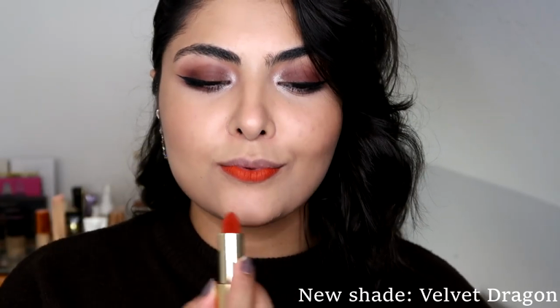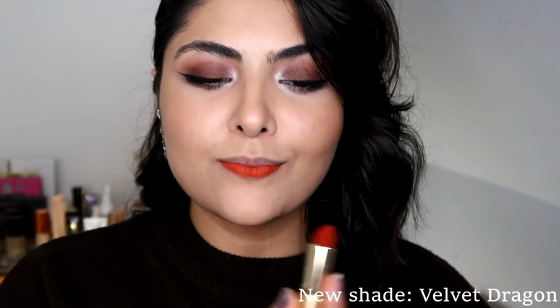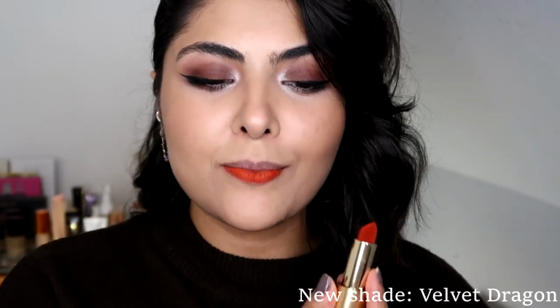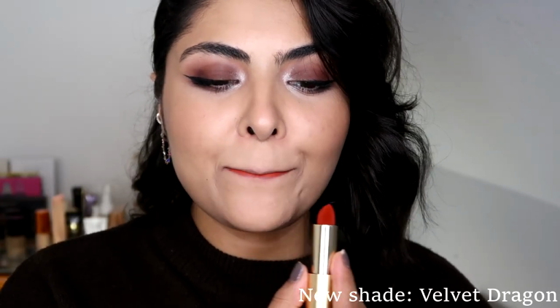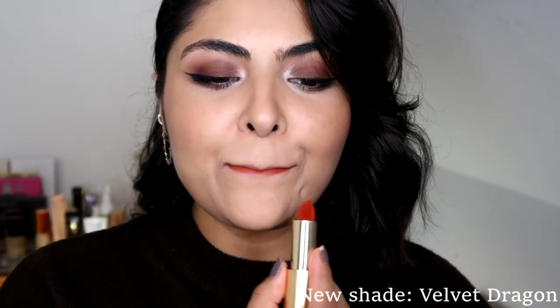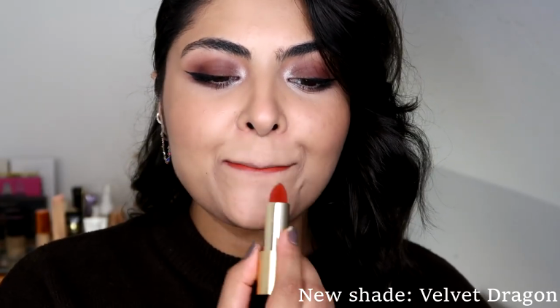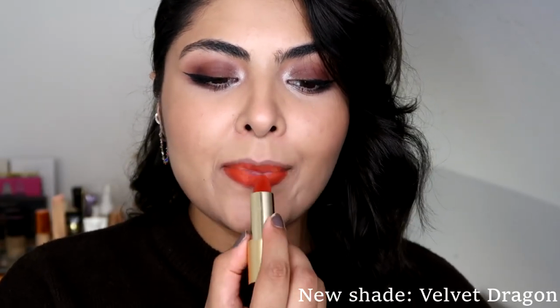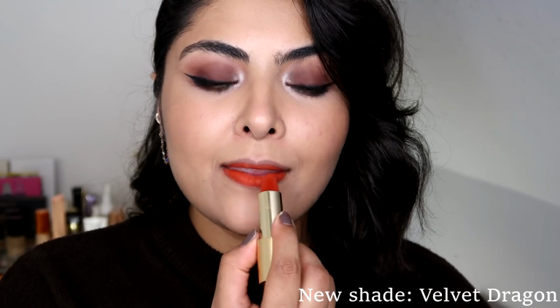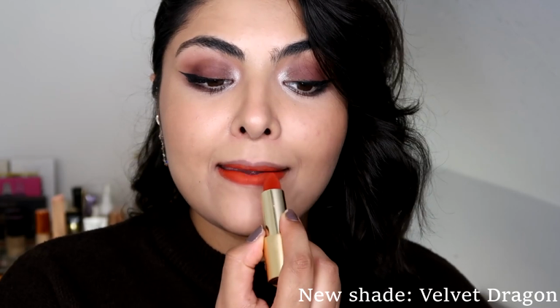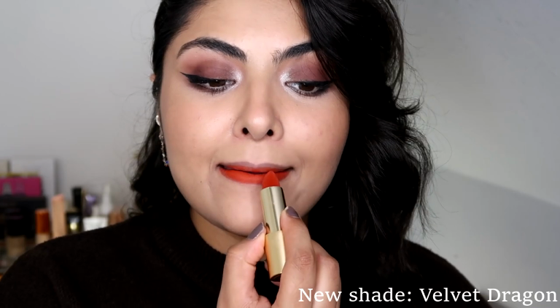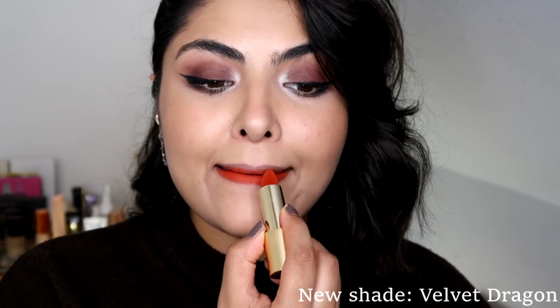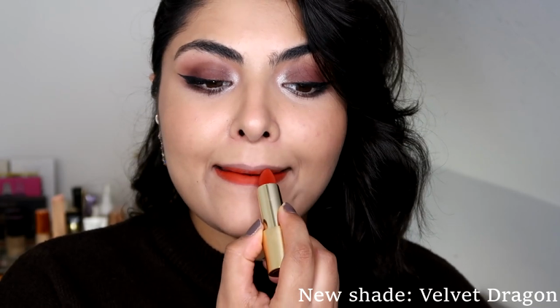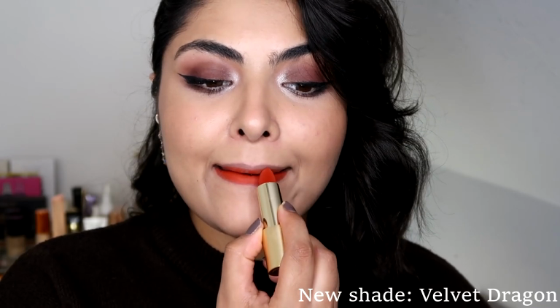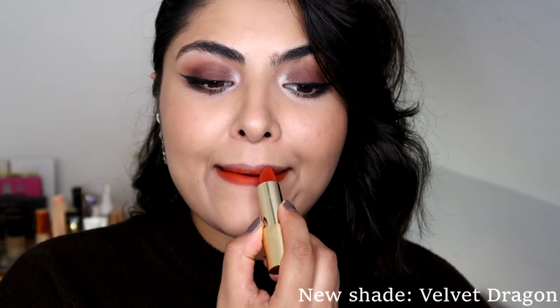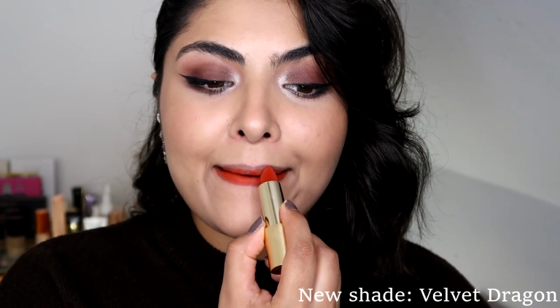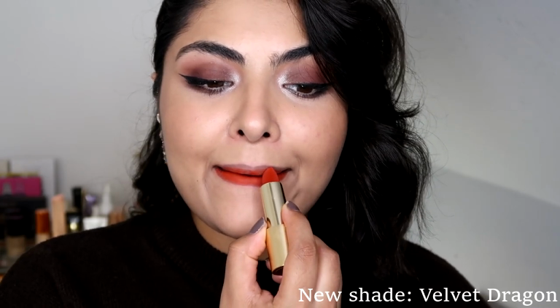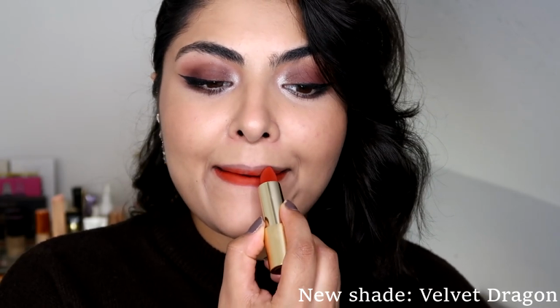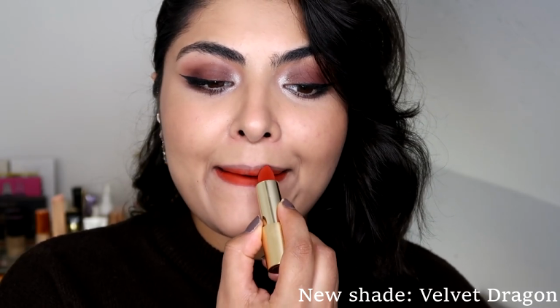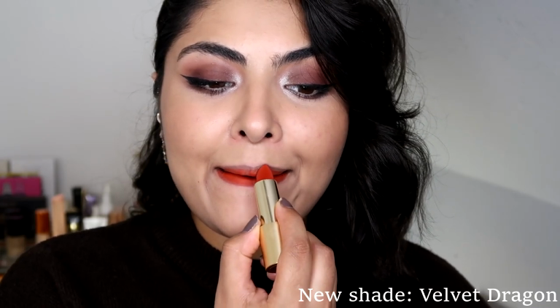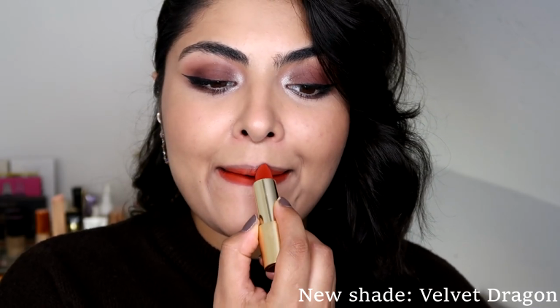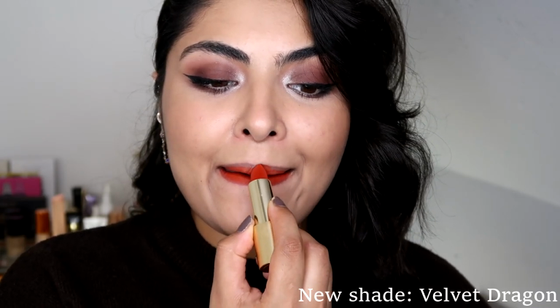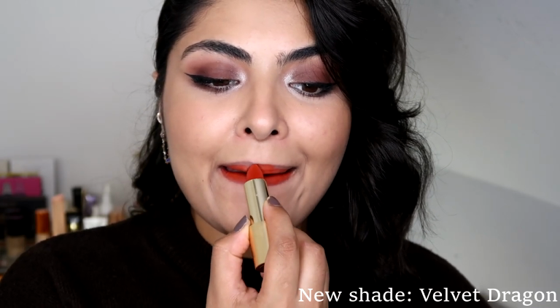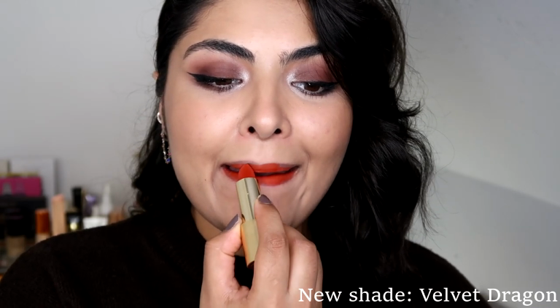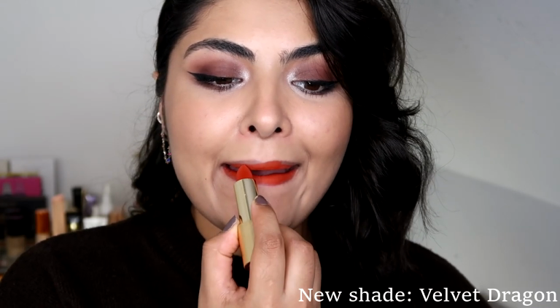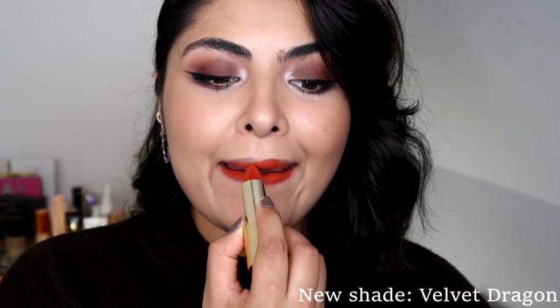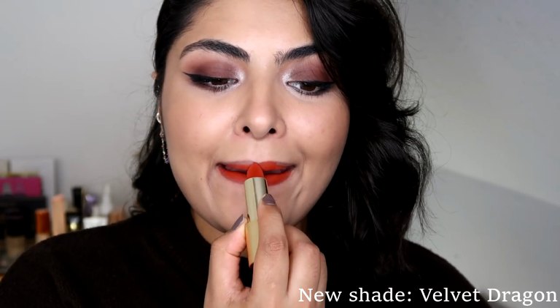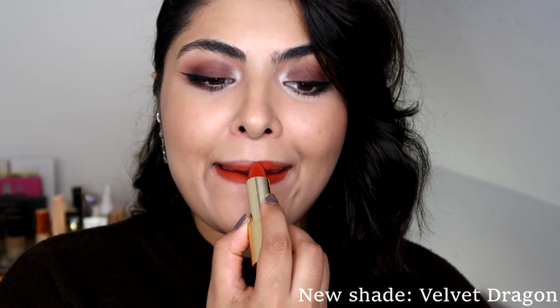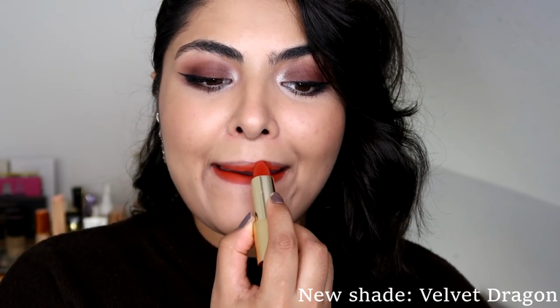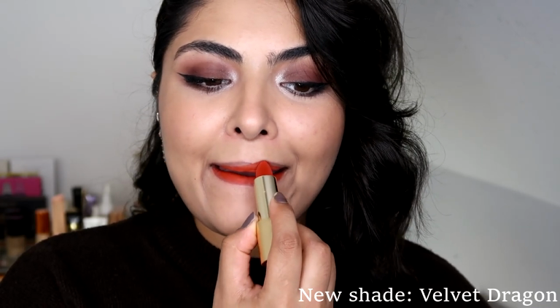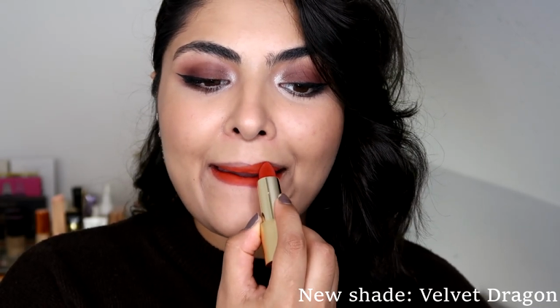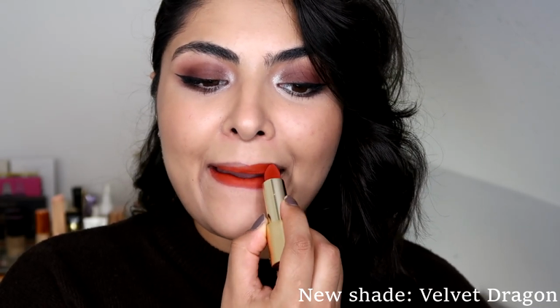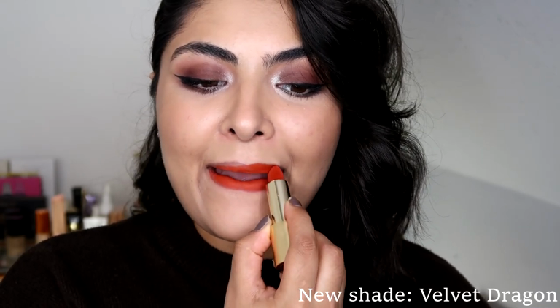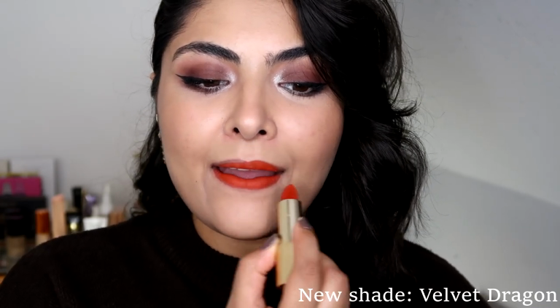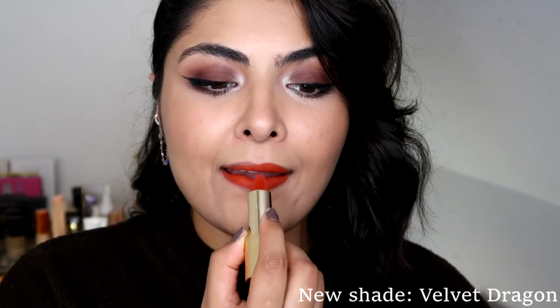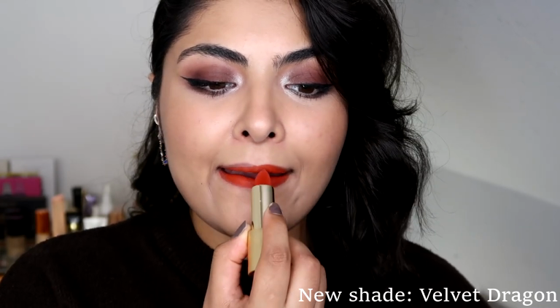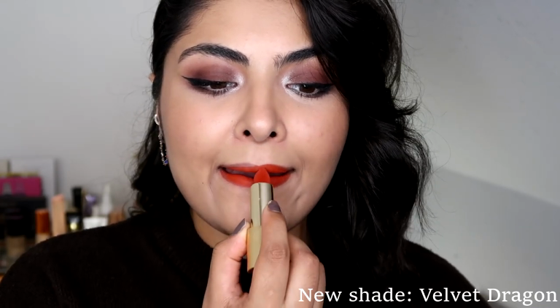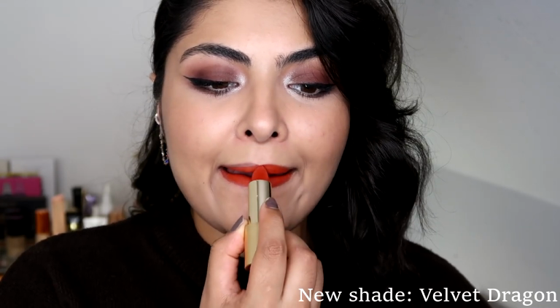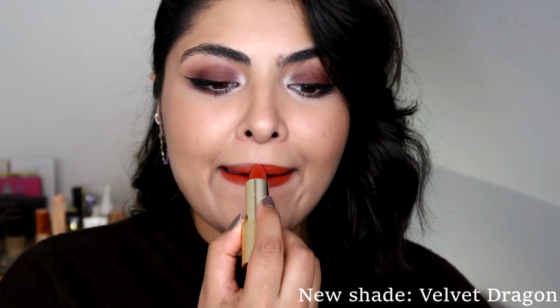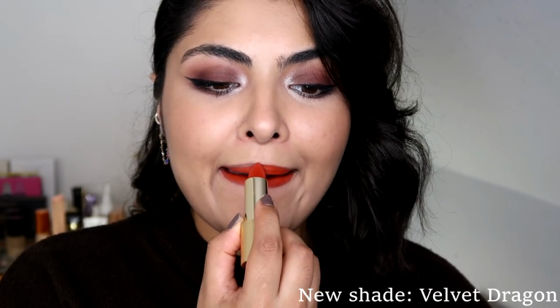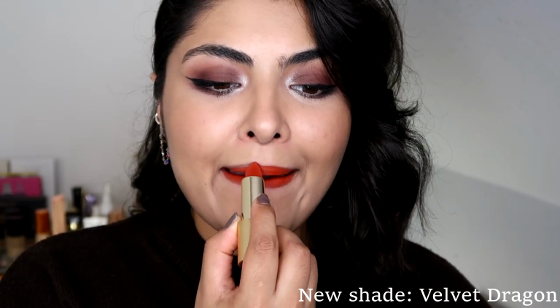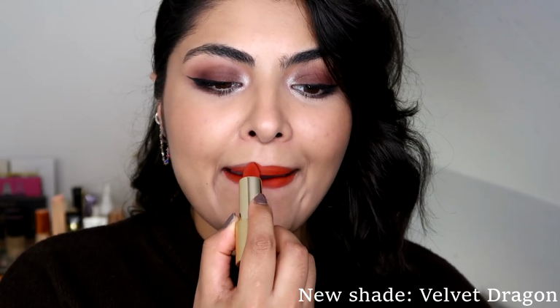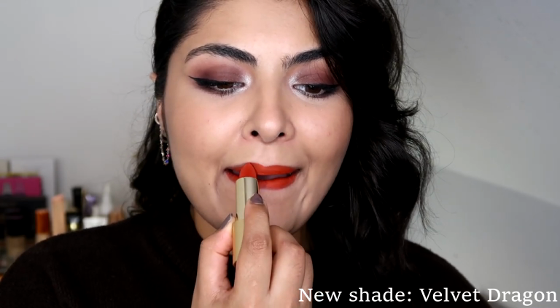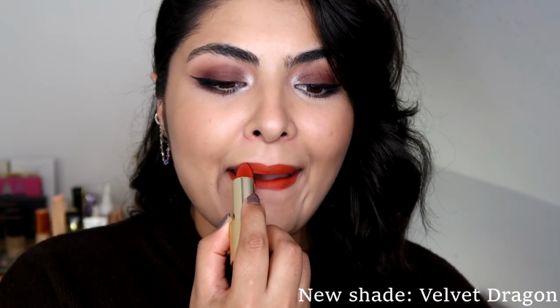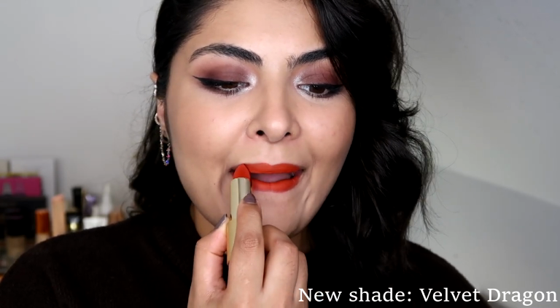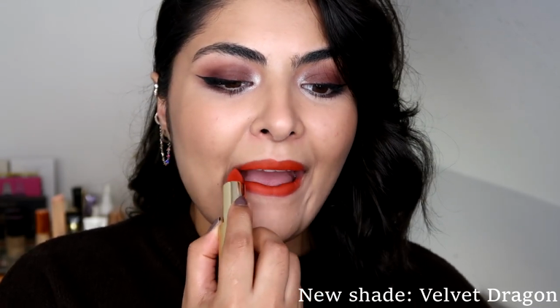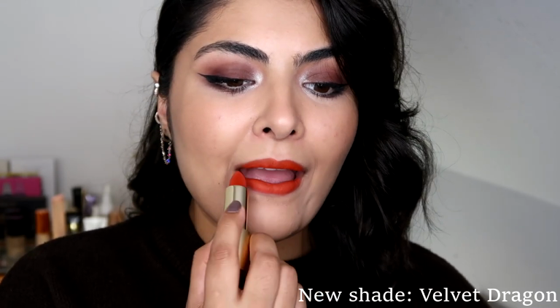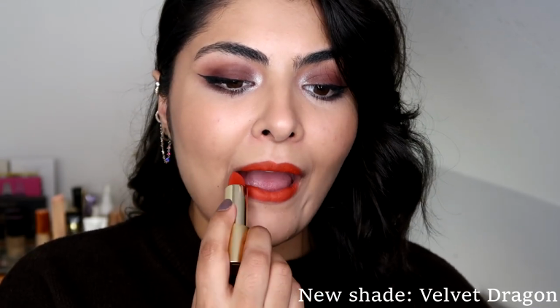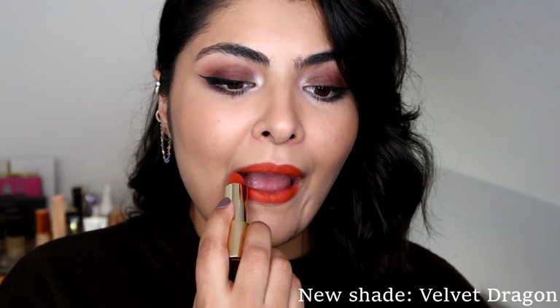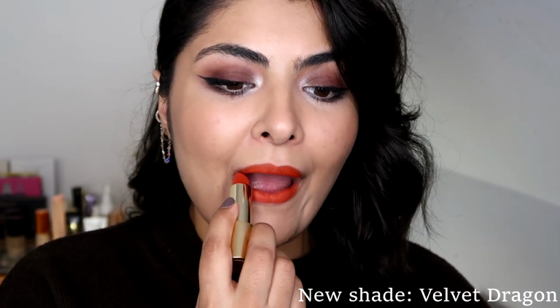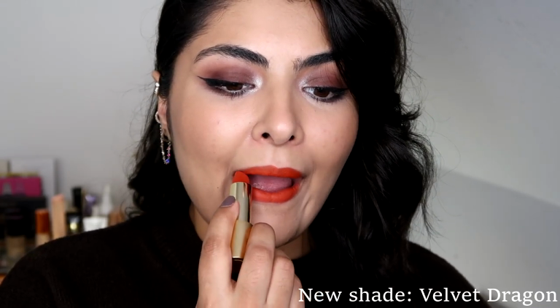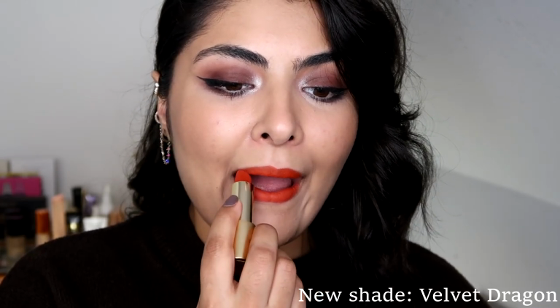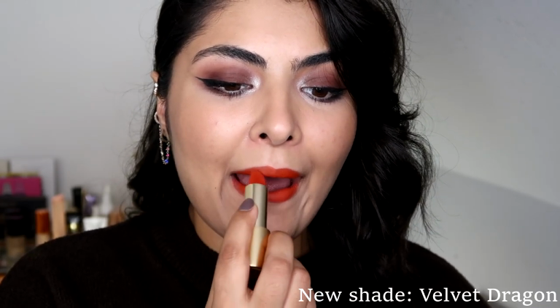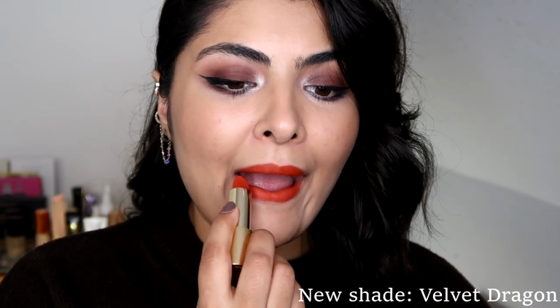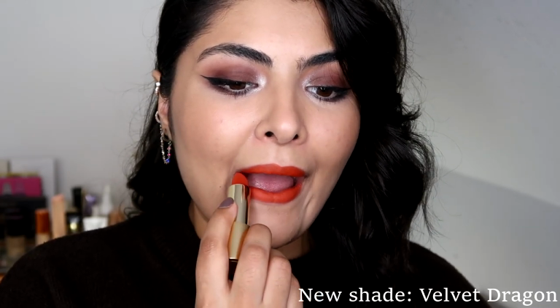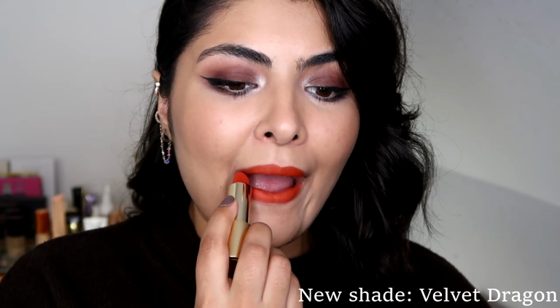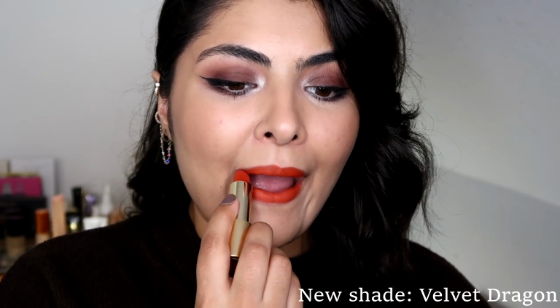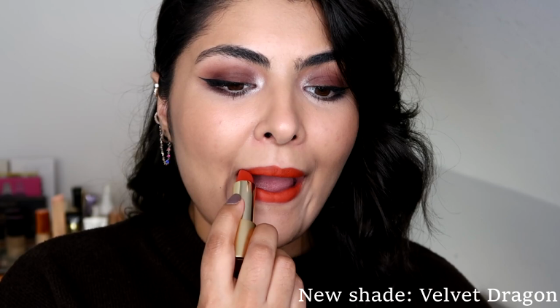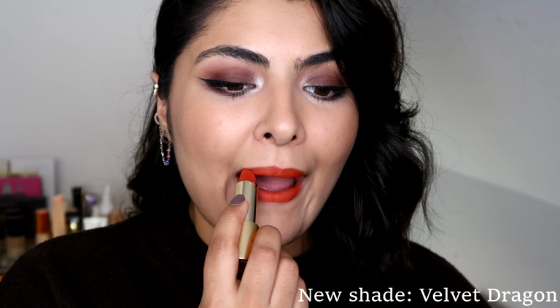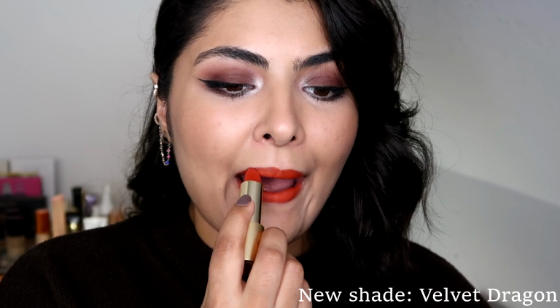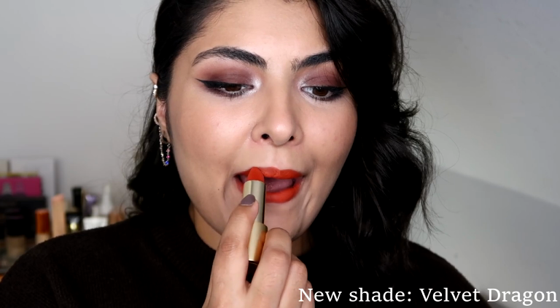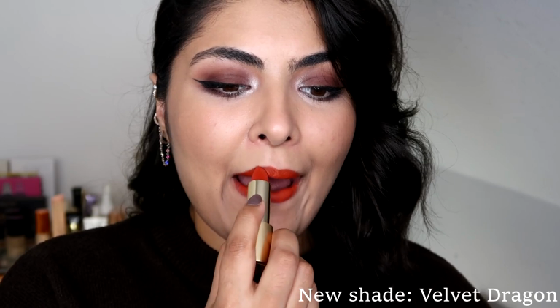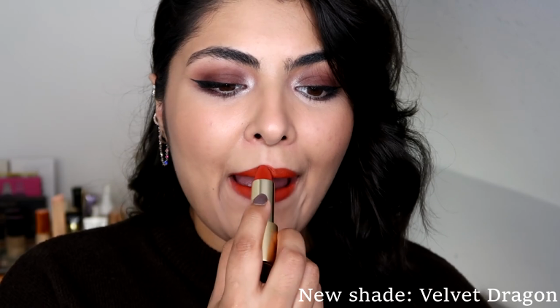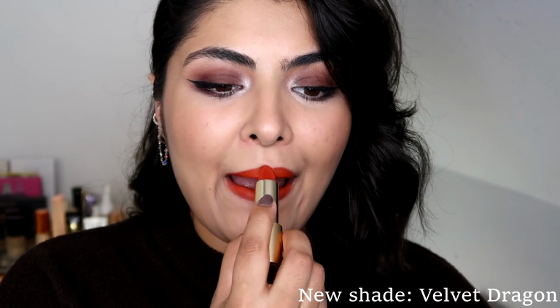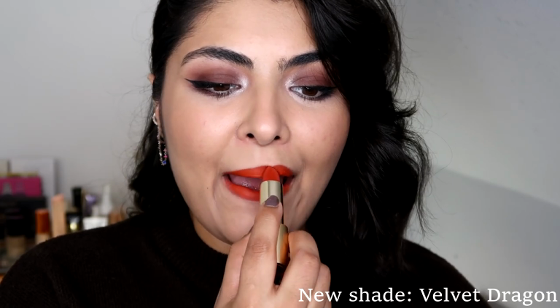Described as a muted, burnt, rusty red with yellow undertones, this muted red is a perfect colour for every day.